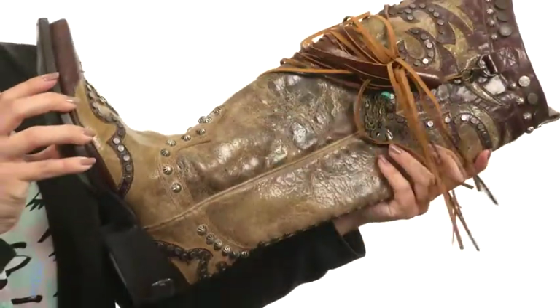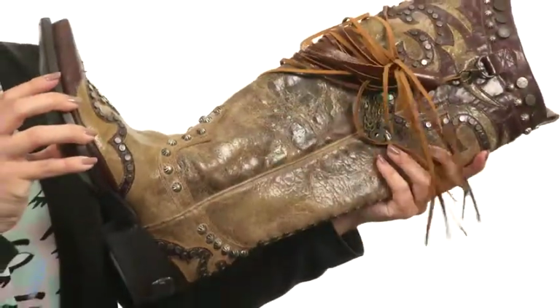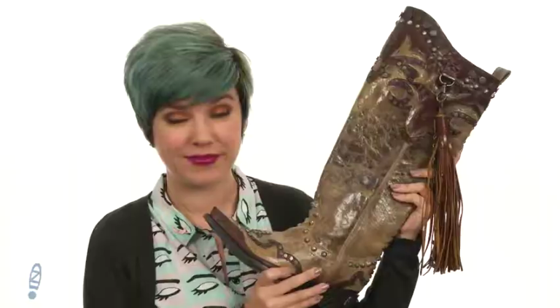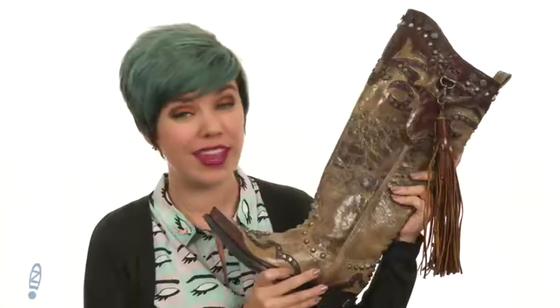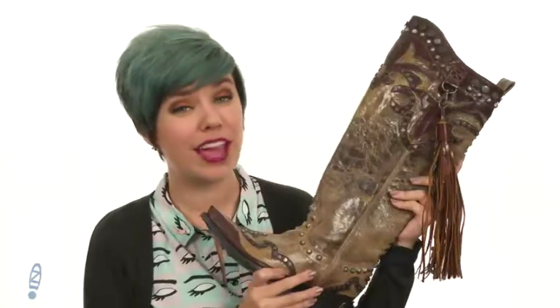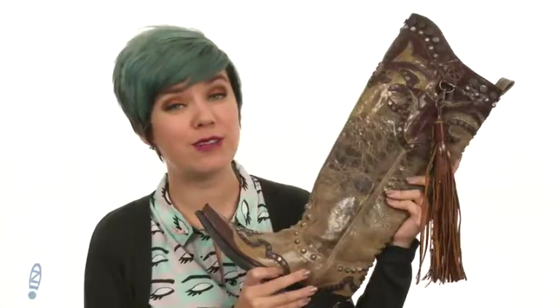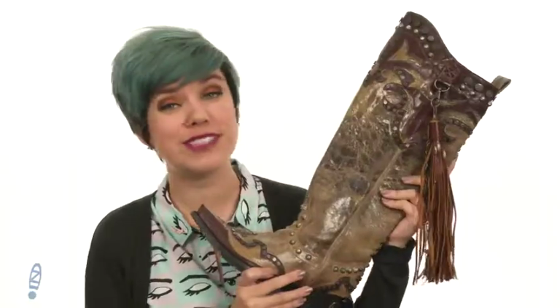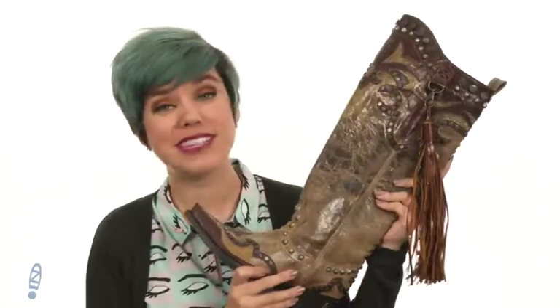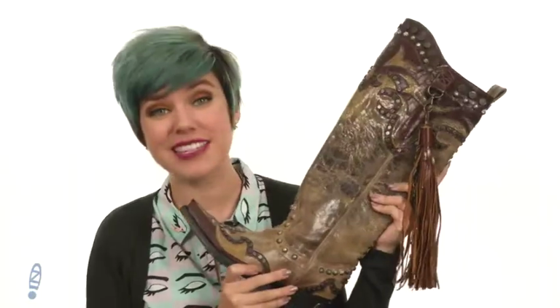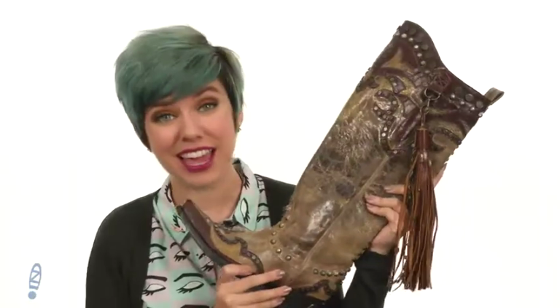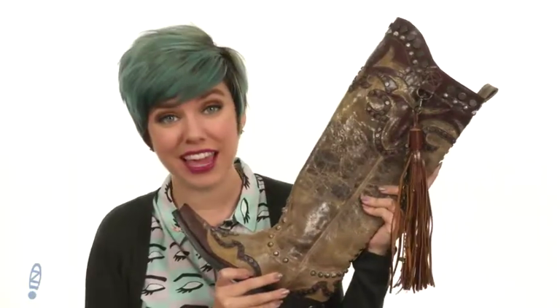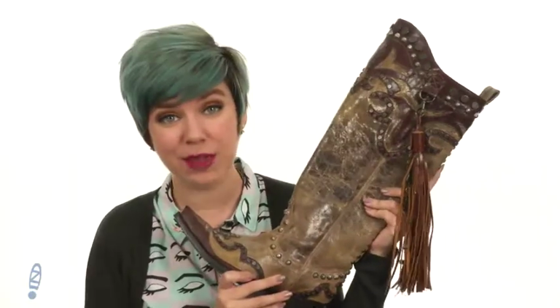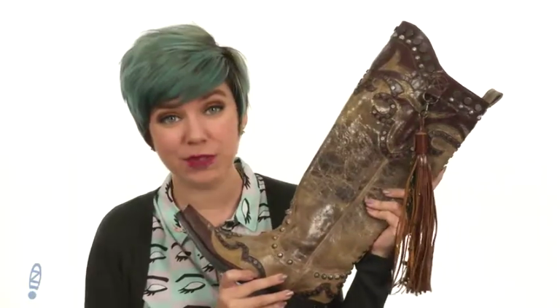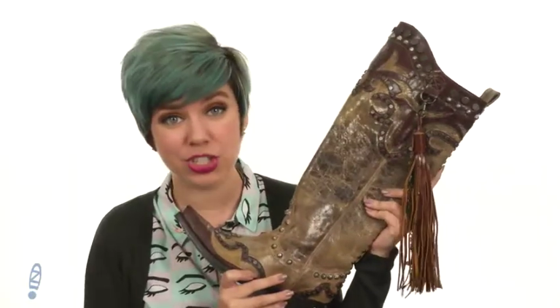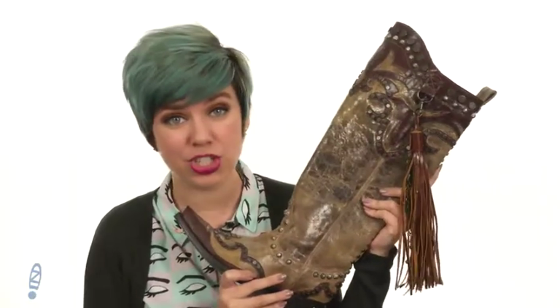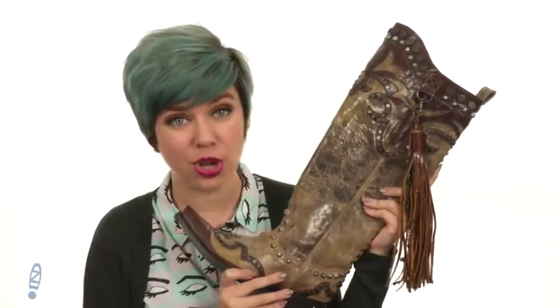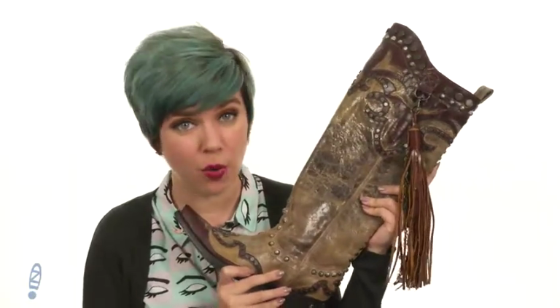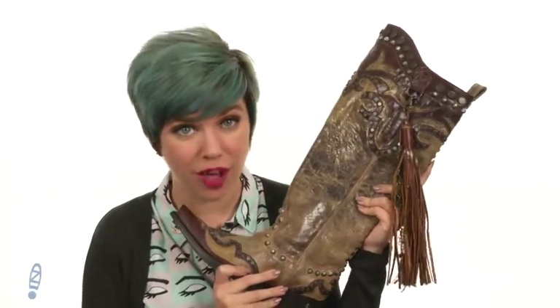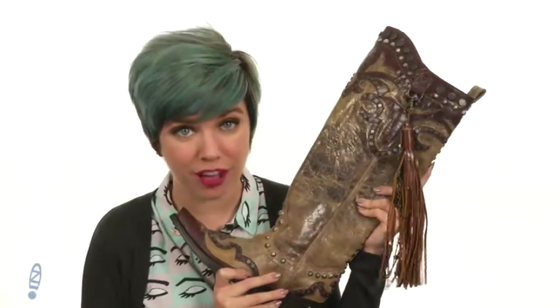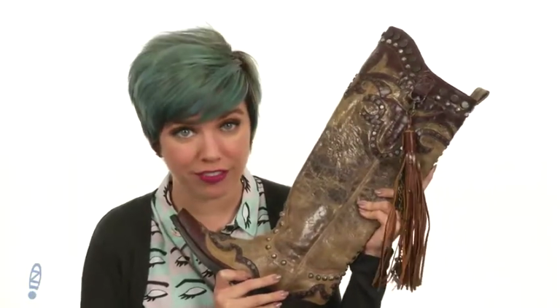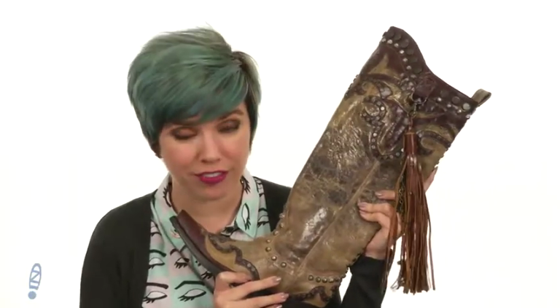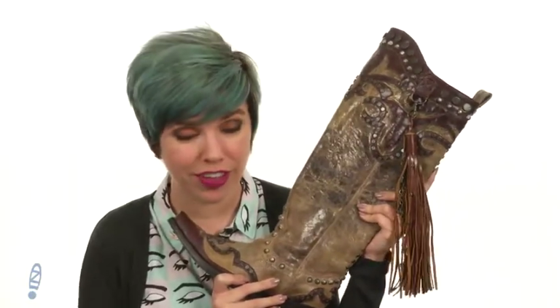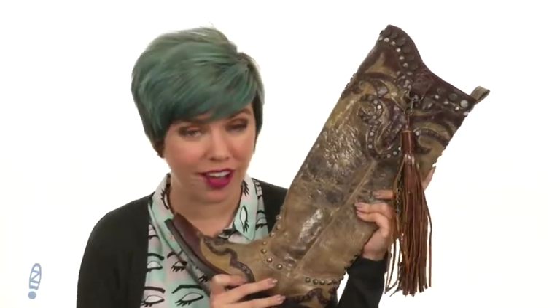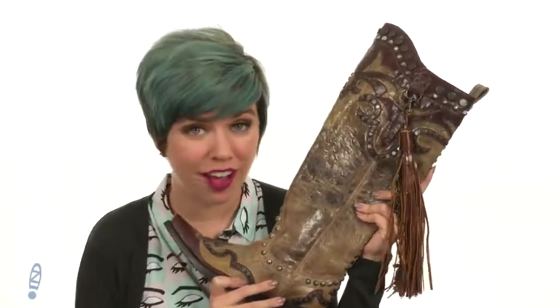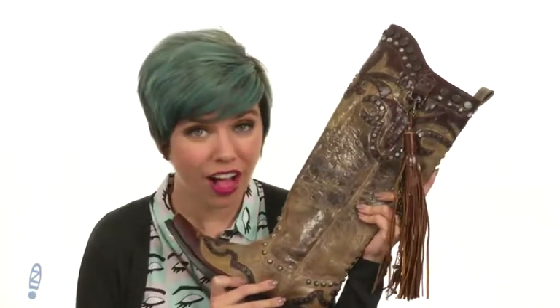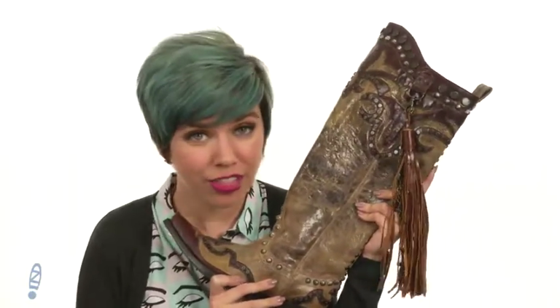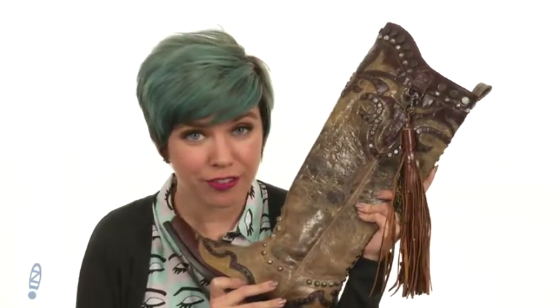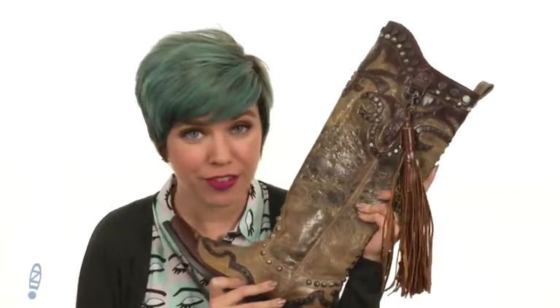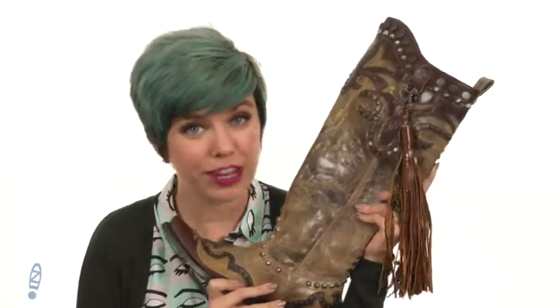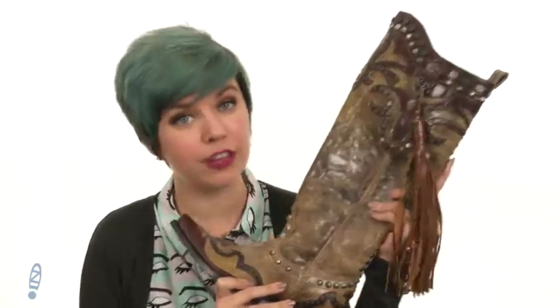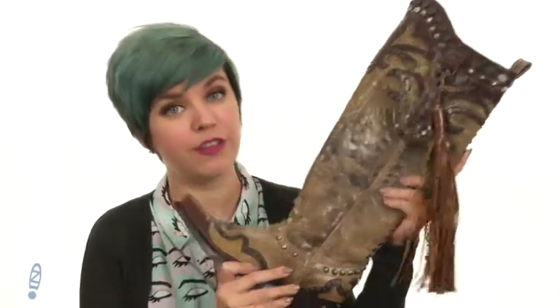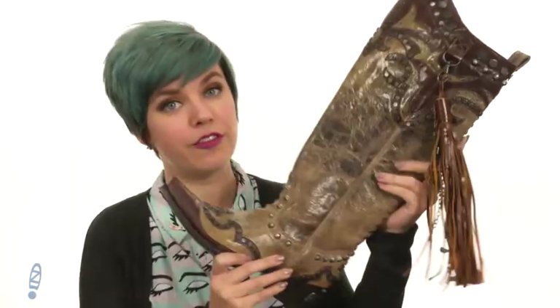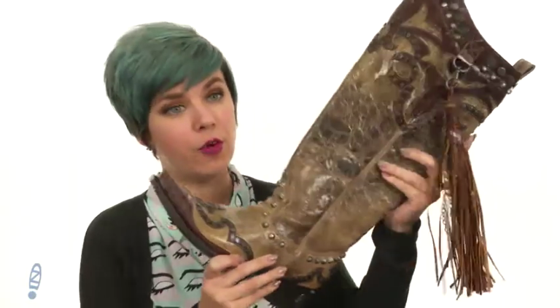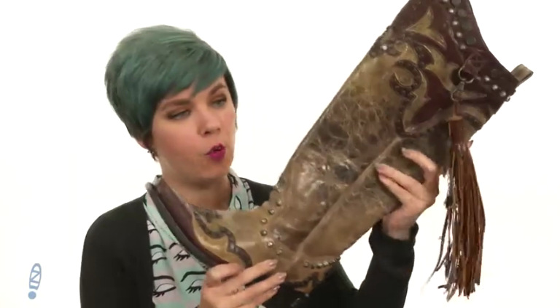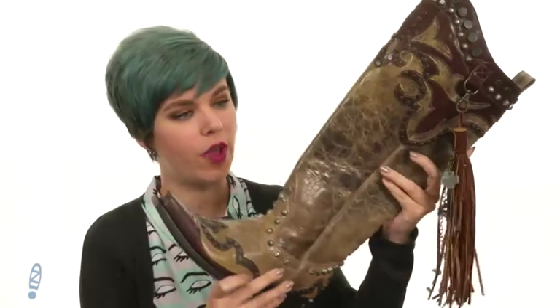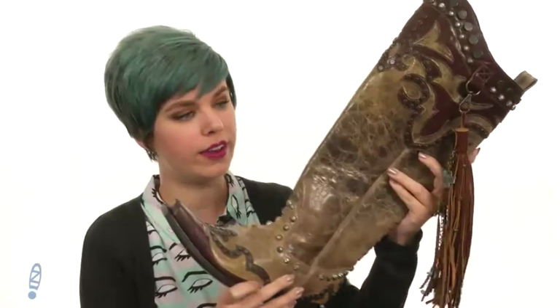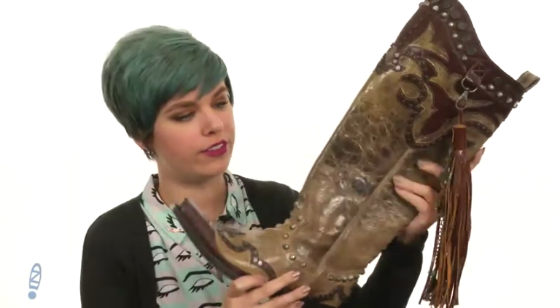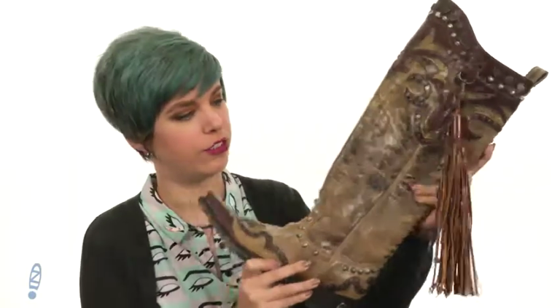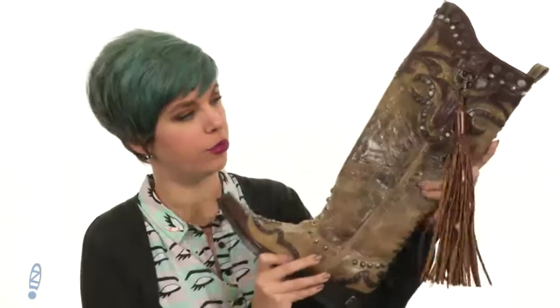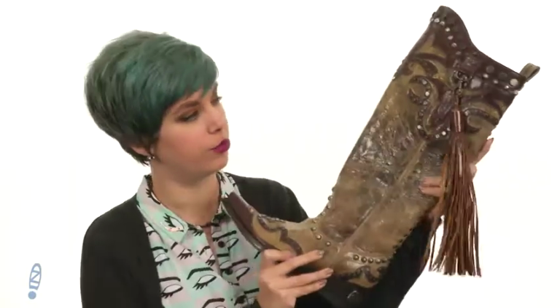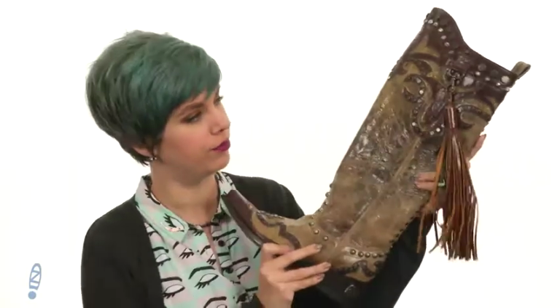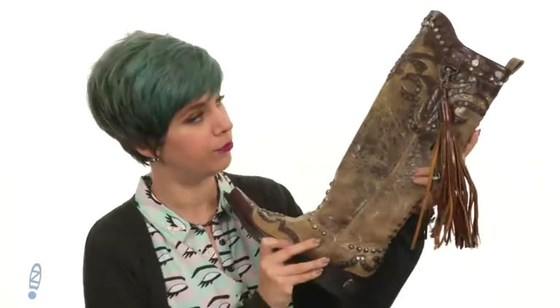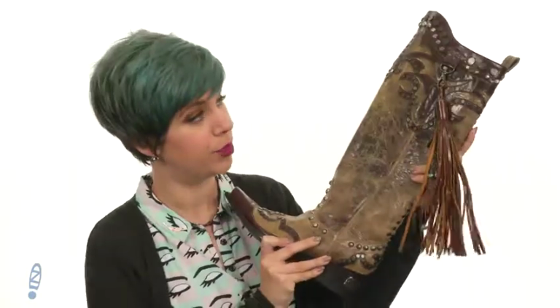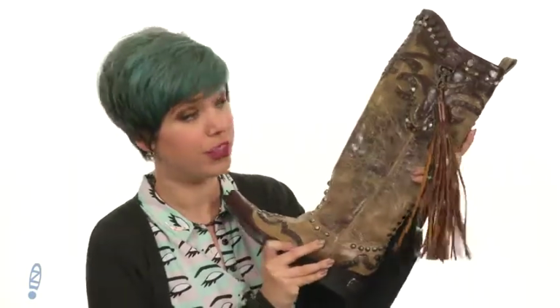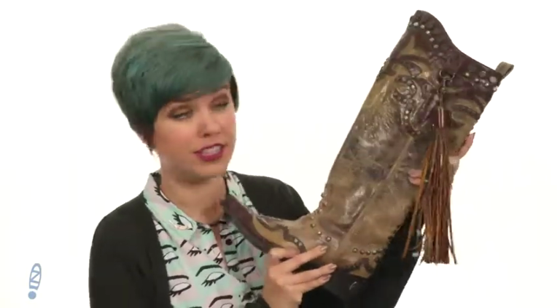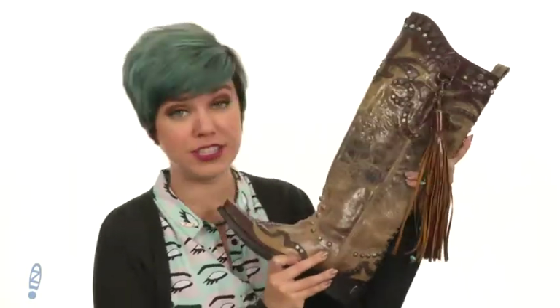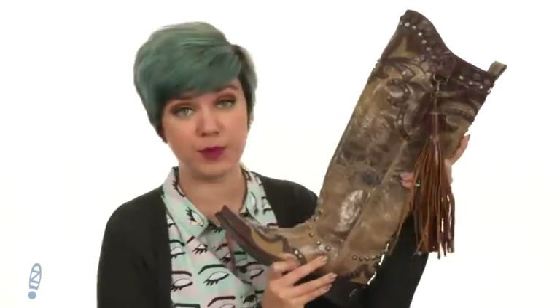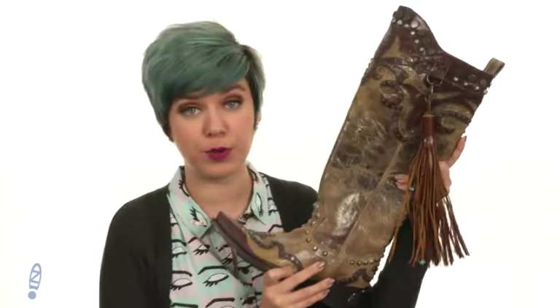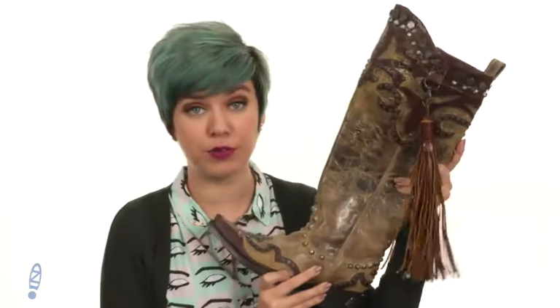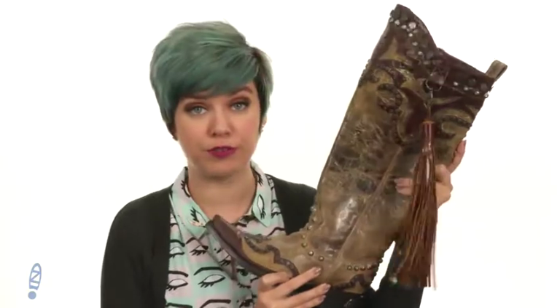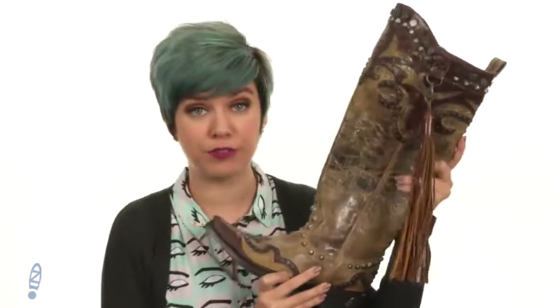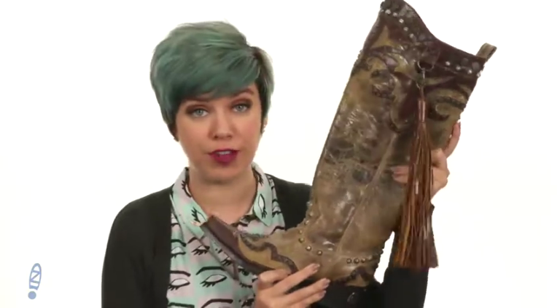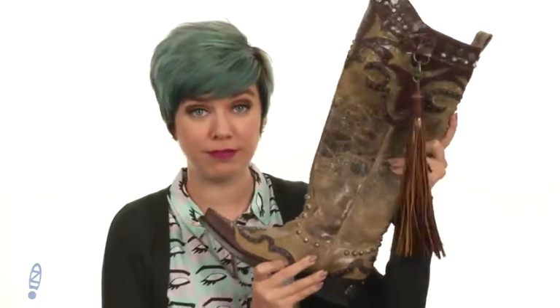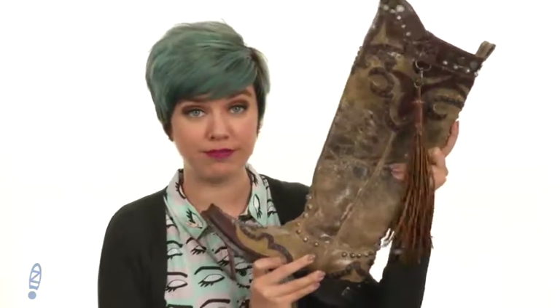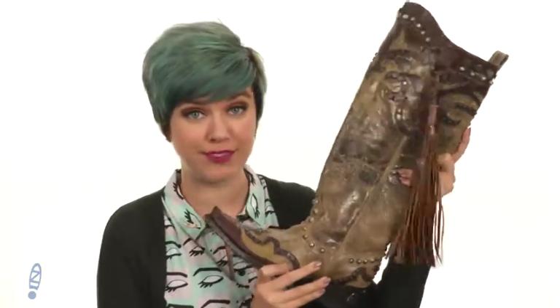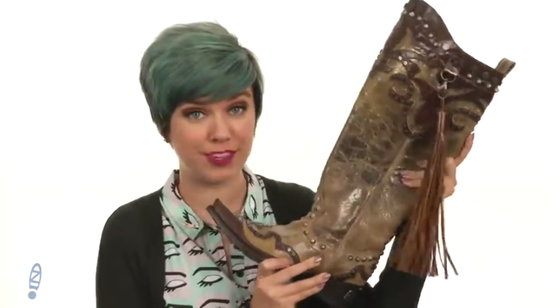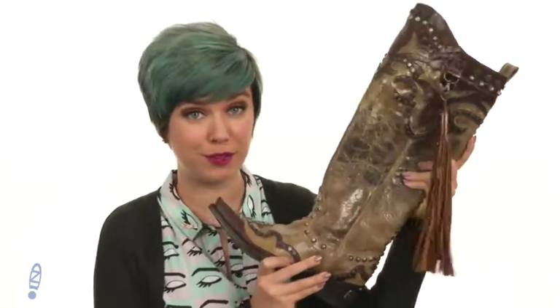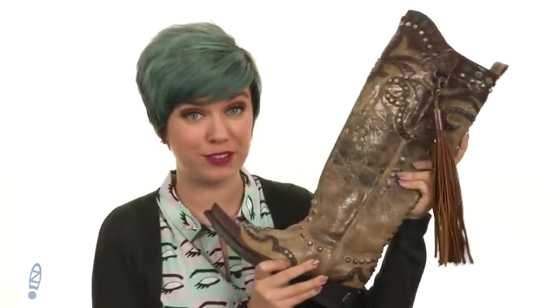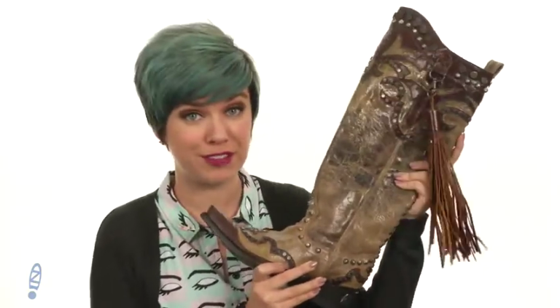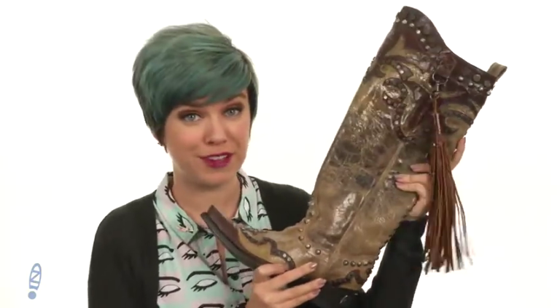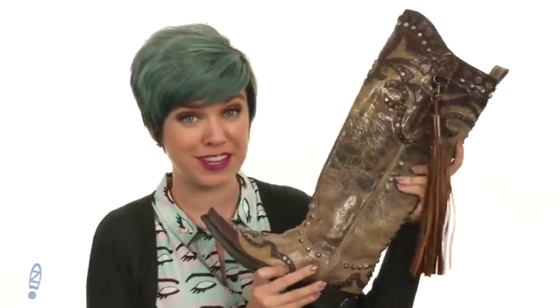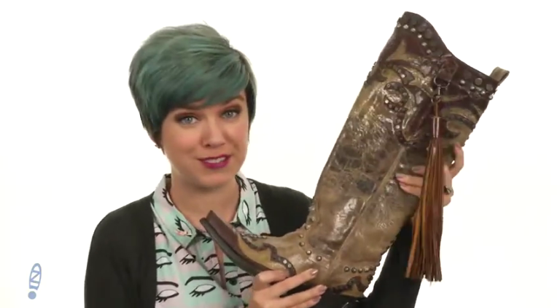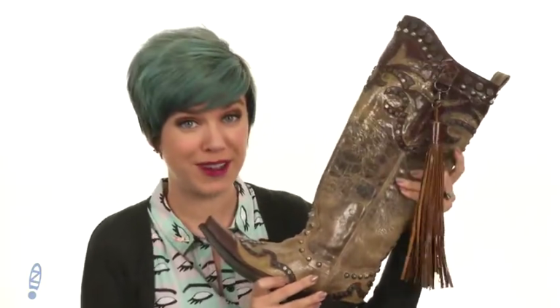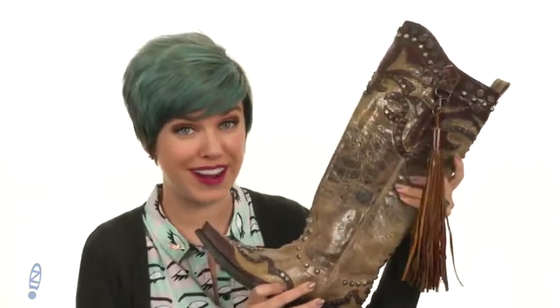Now is the time to show off all the flare you've ever wanted to, wearing this boot from Double D Ranchwear.